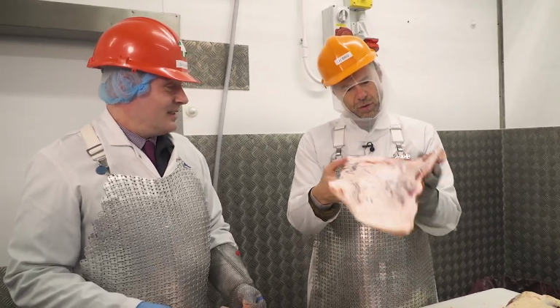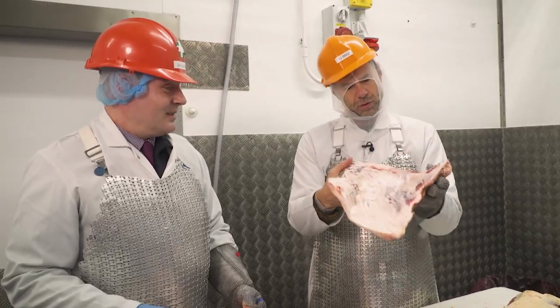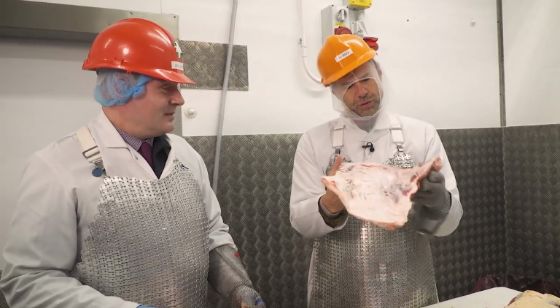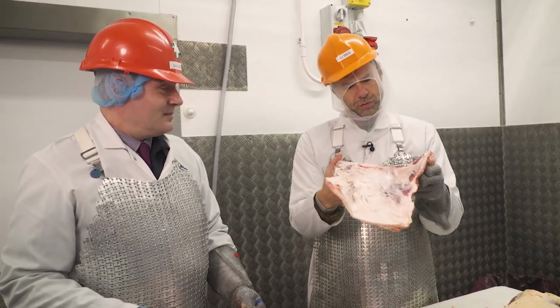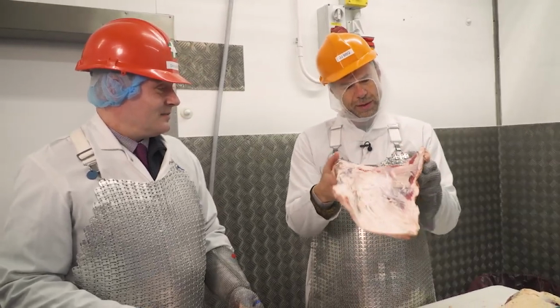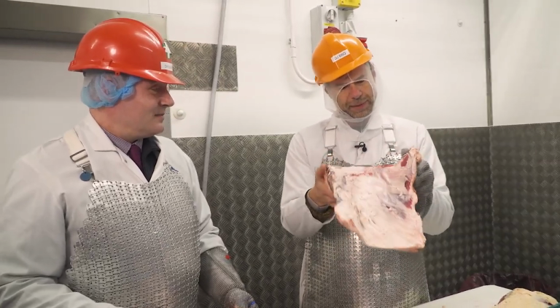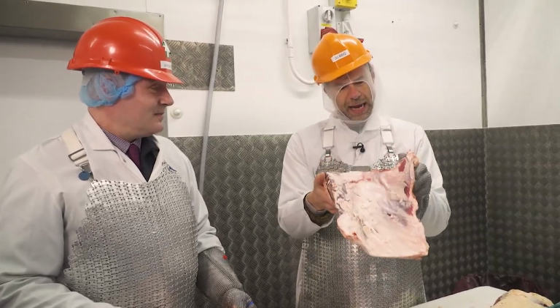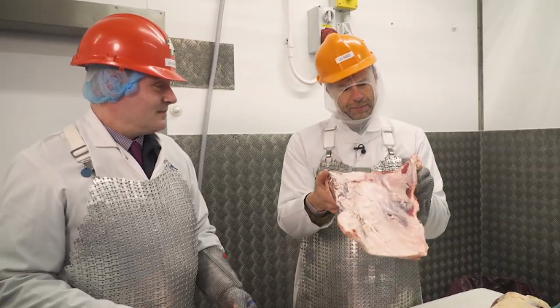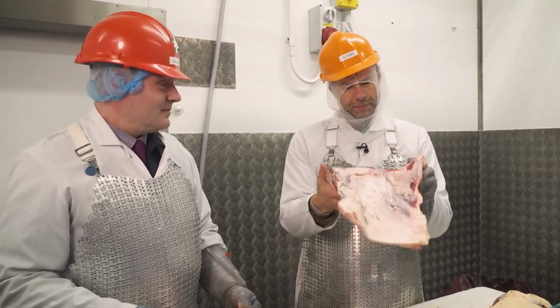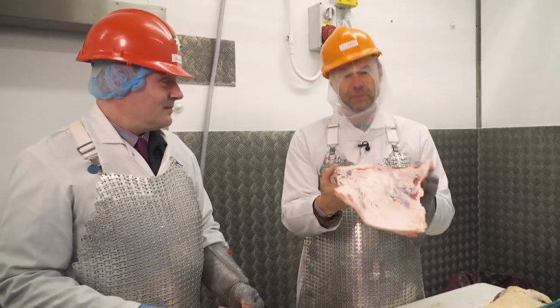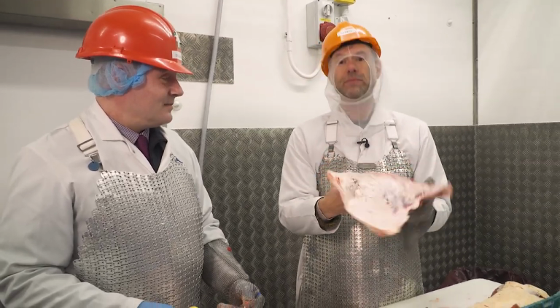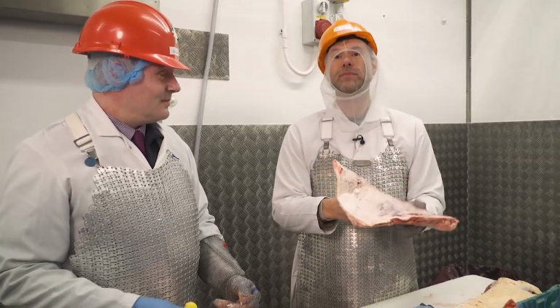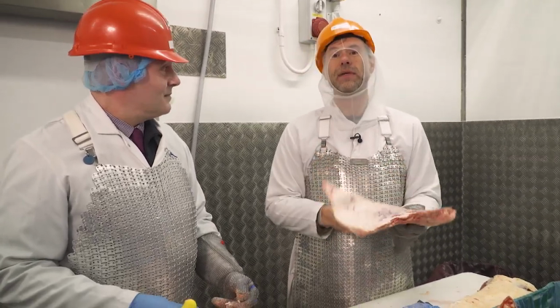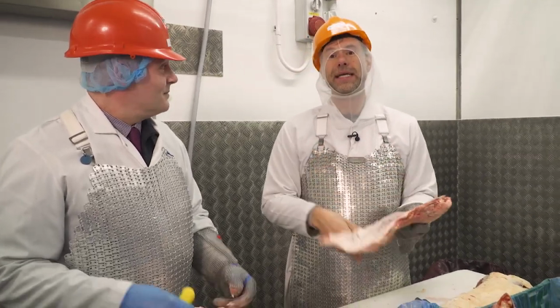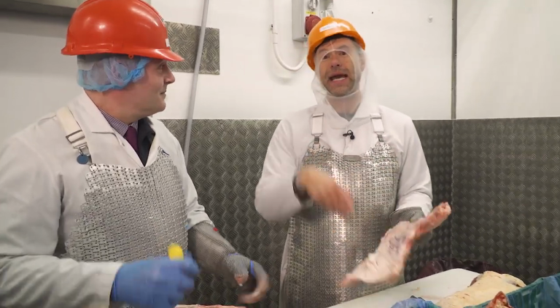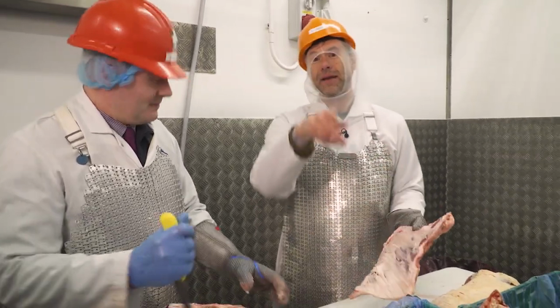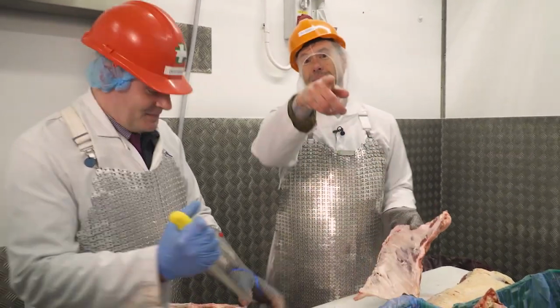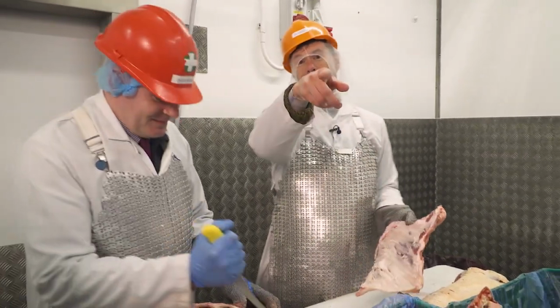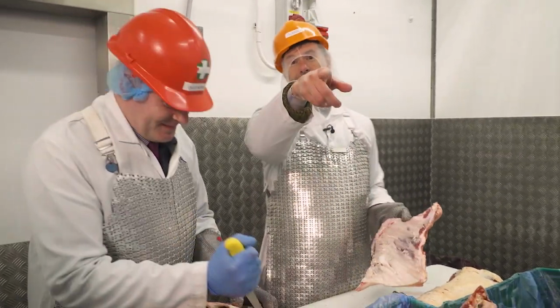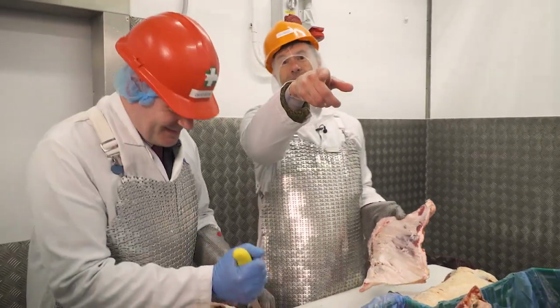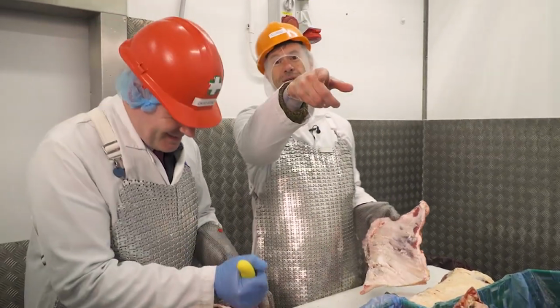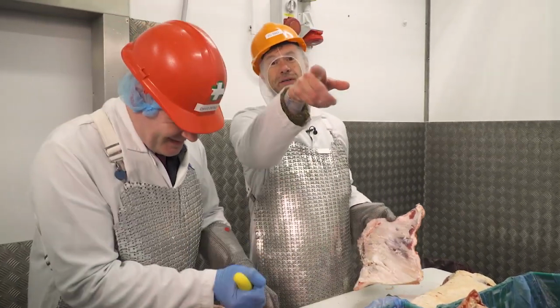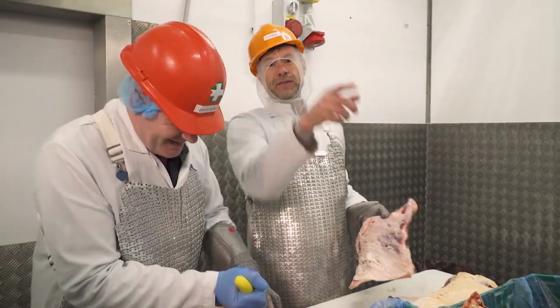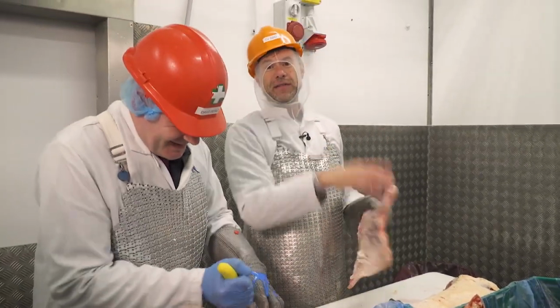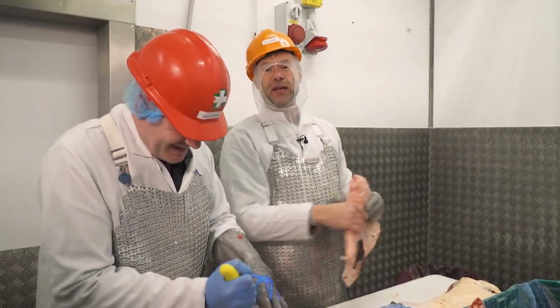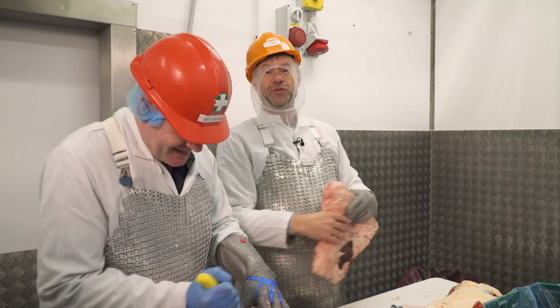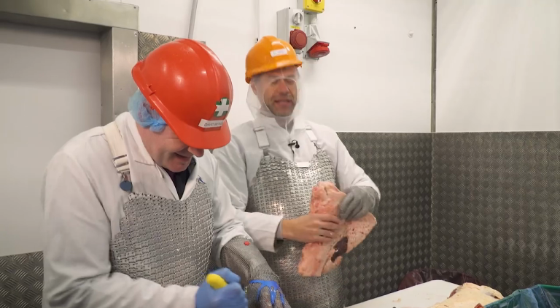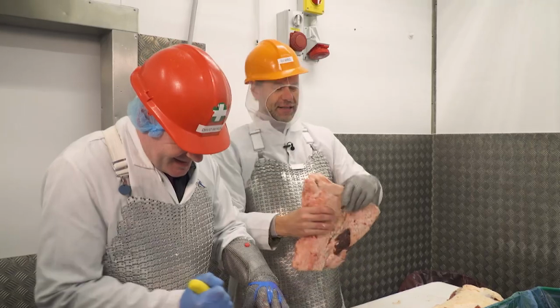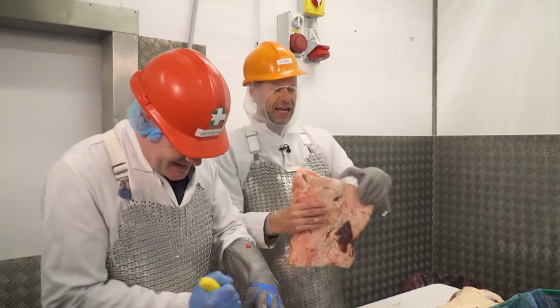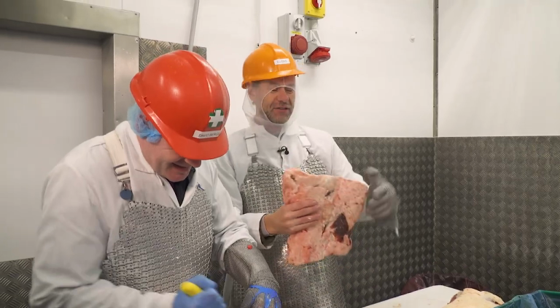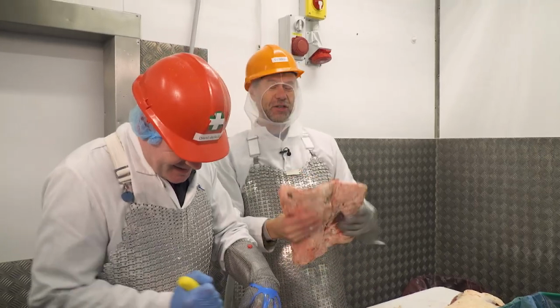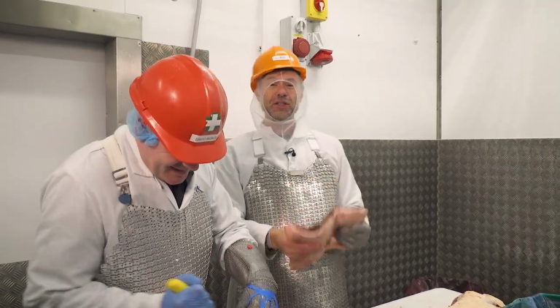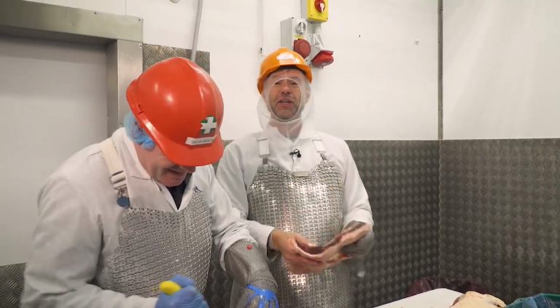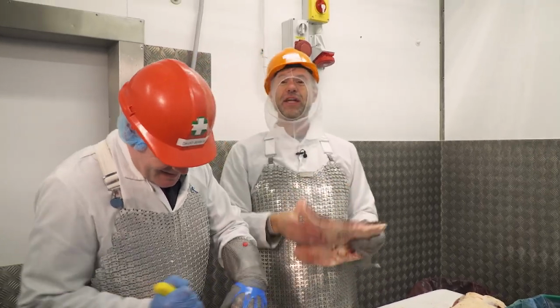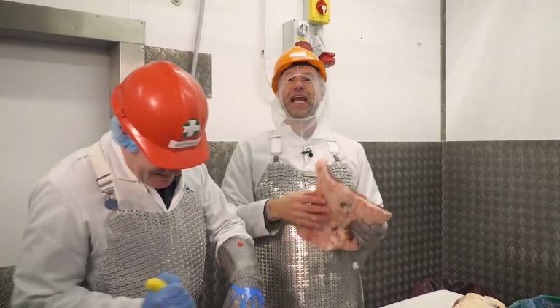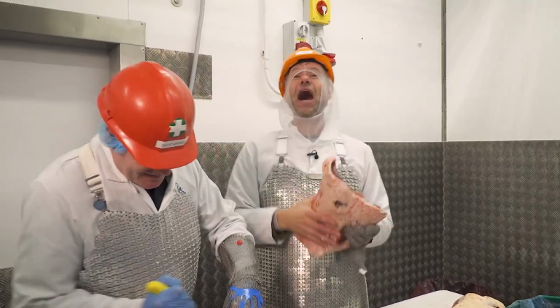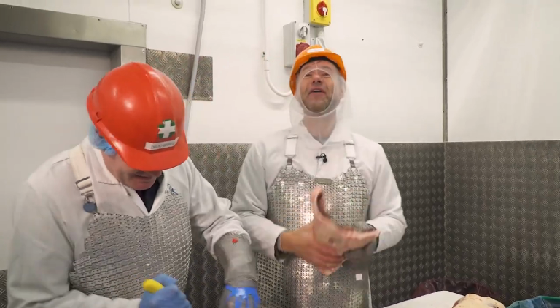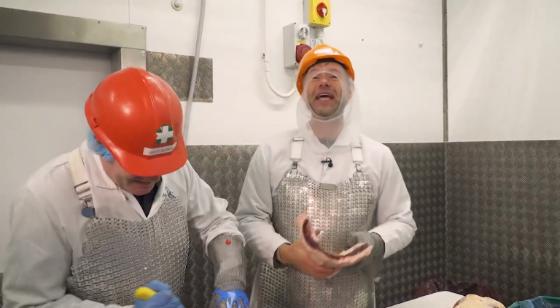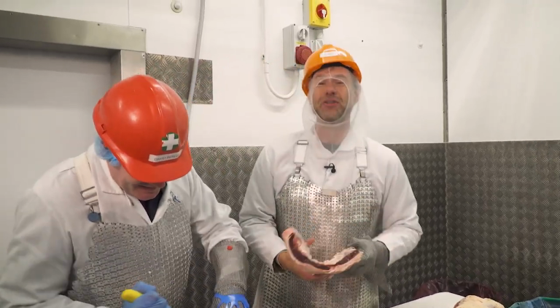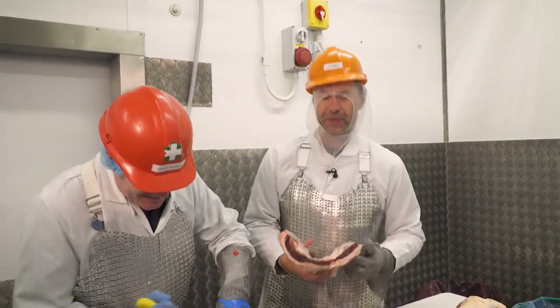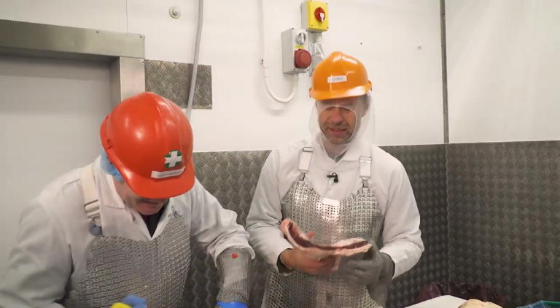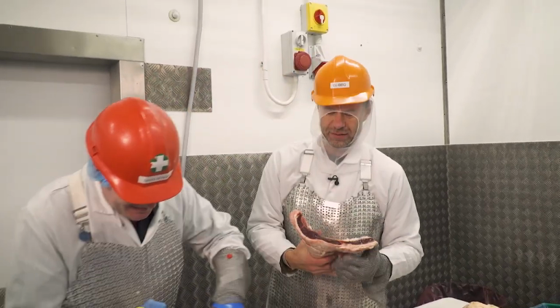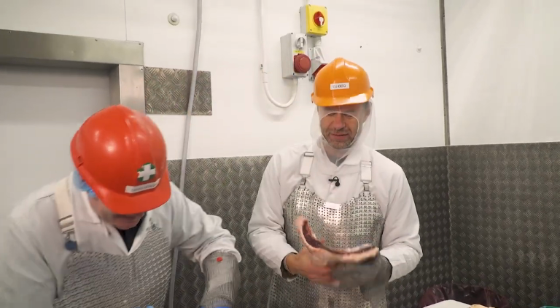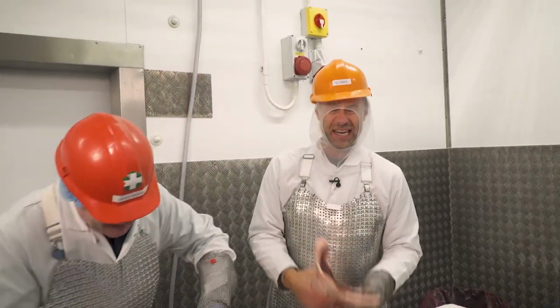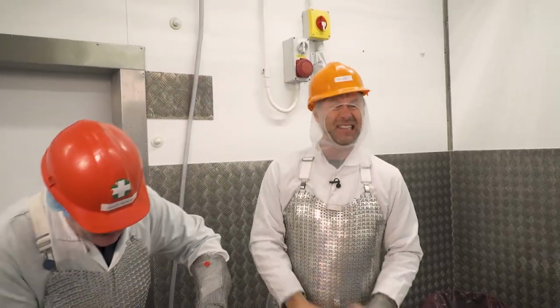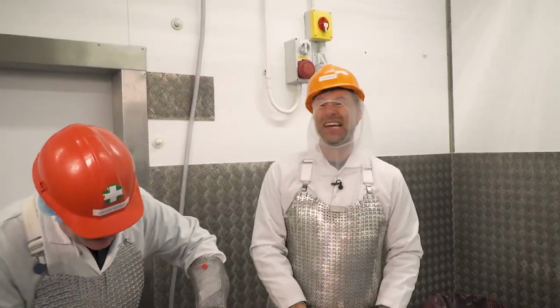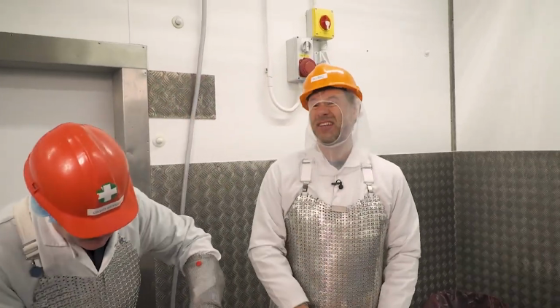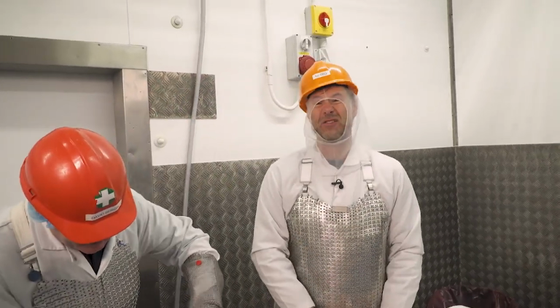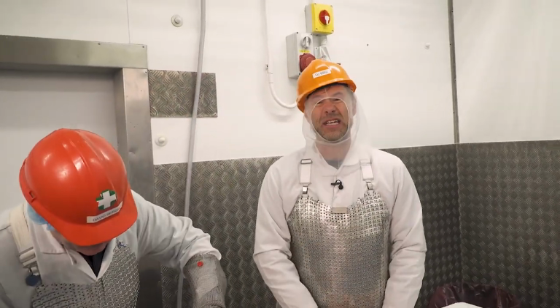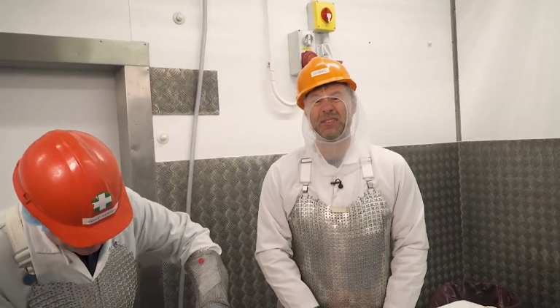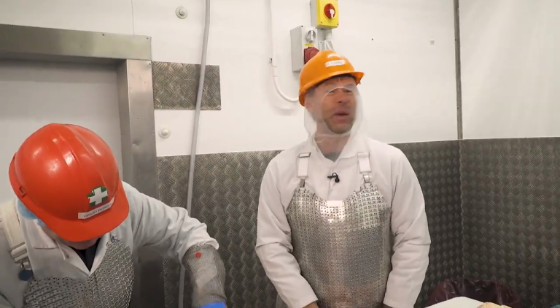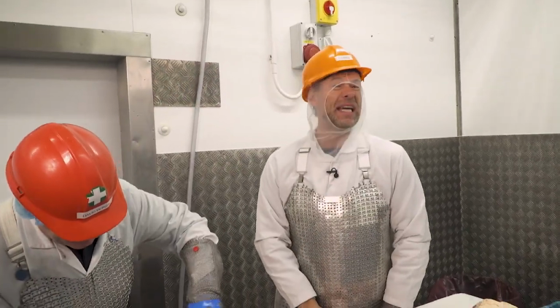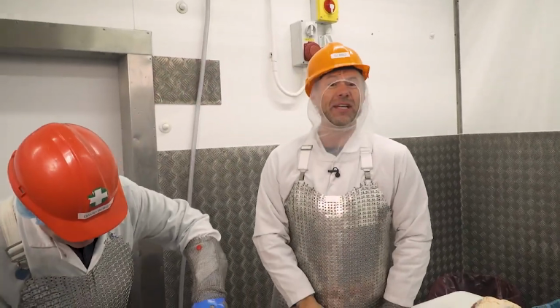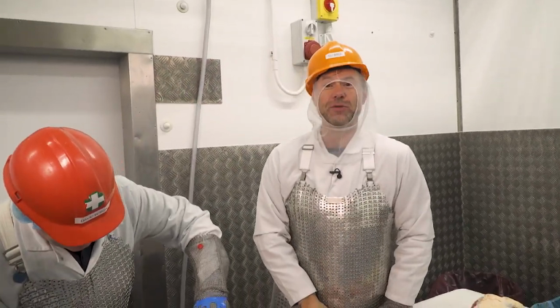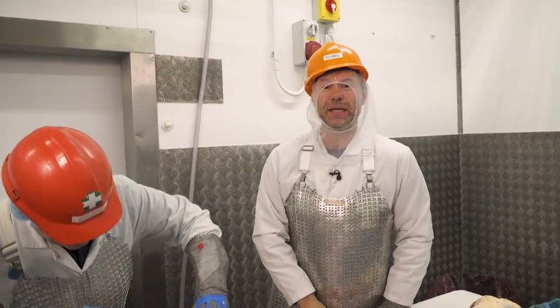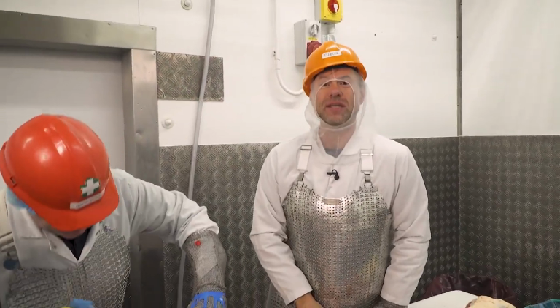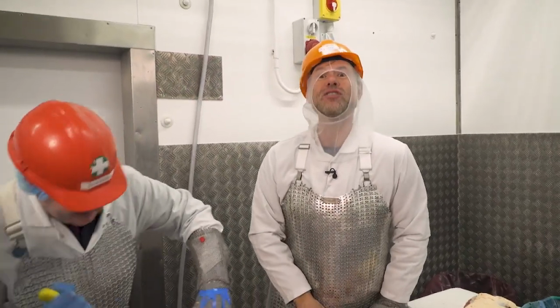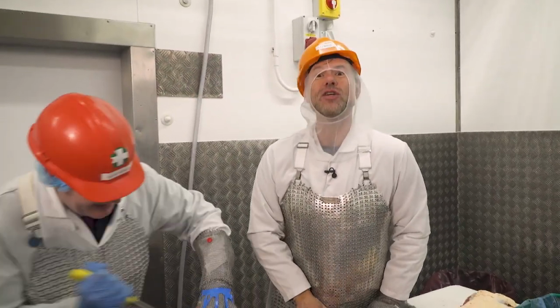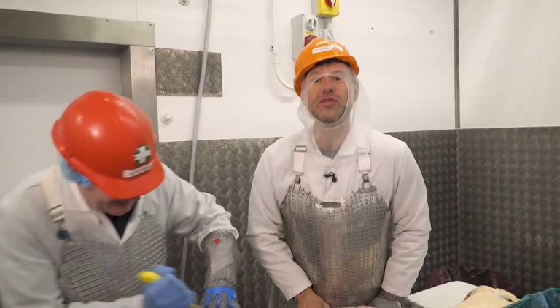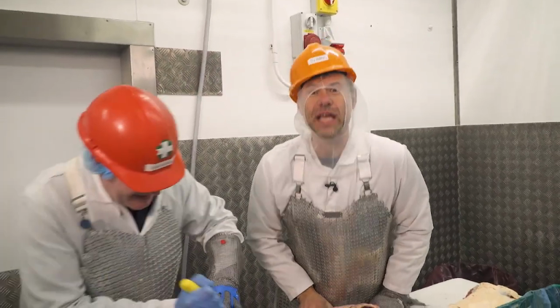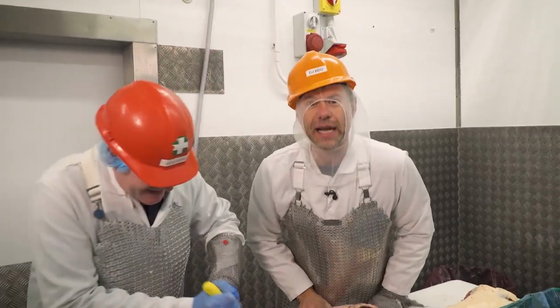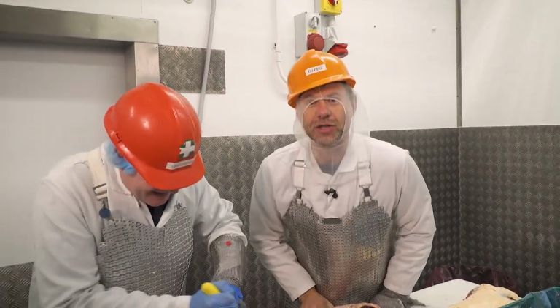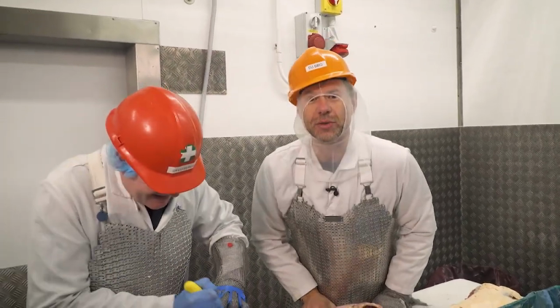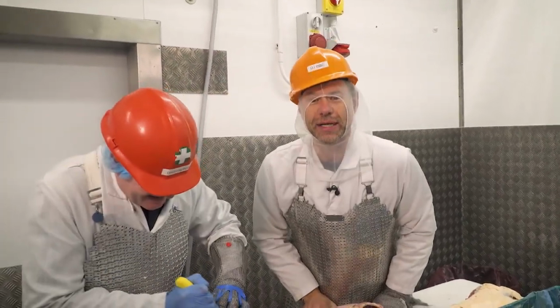Rolled rib cap. Get it, man. That's a good little holiday treat, any day treat, weekend treat, Tuesday night treat.